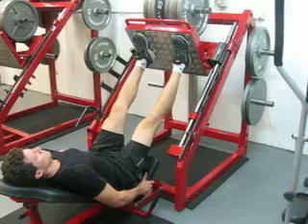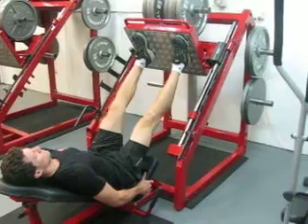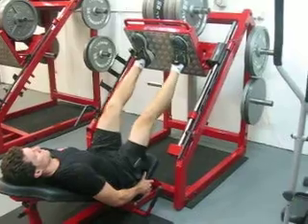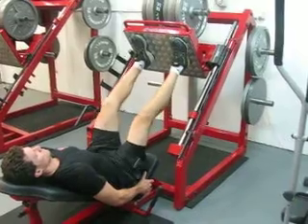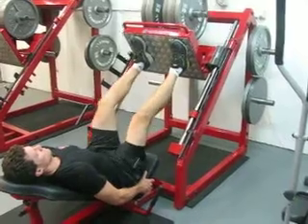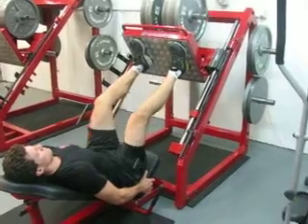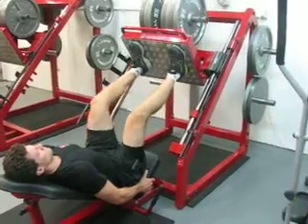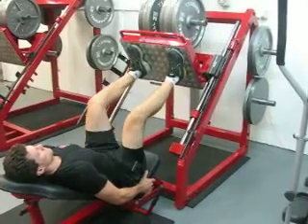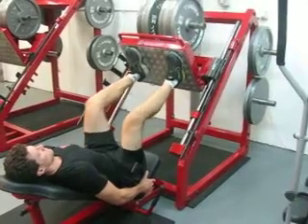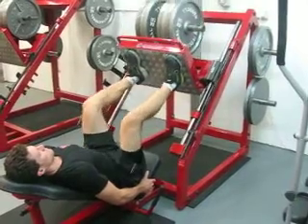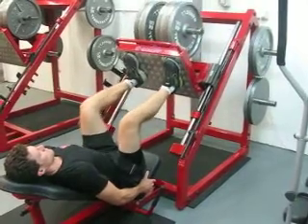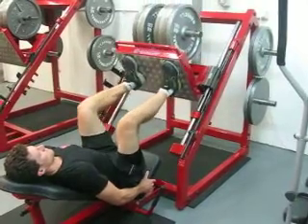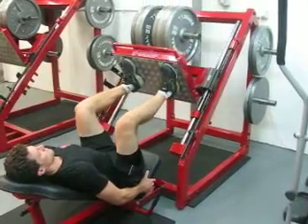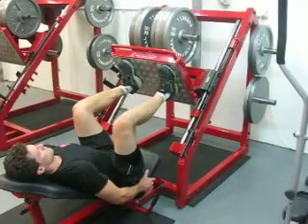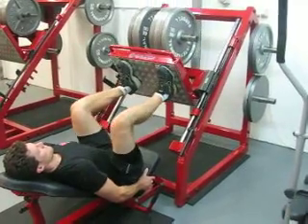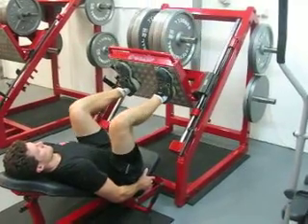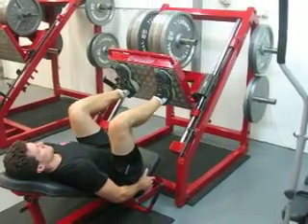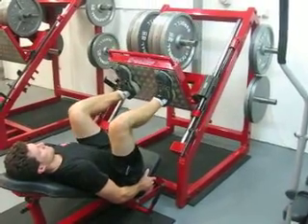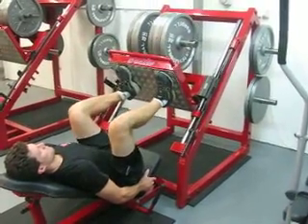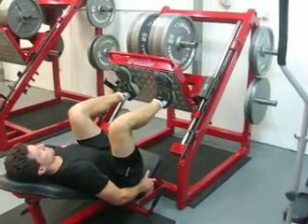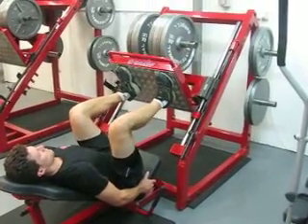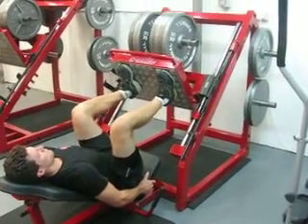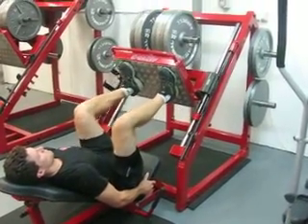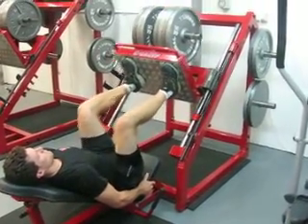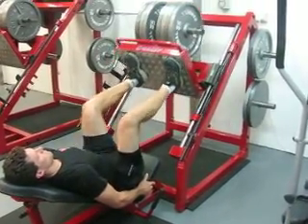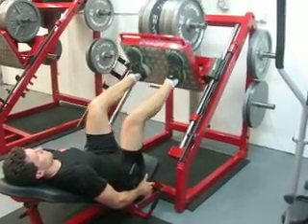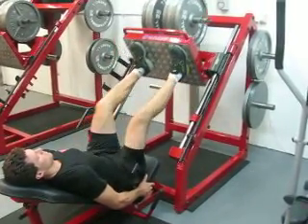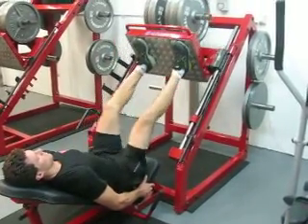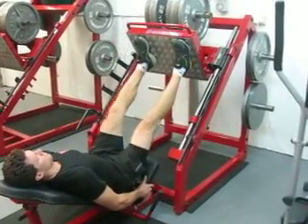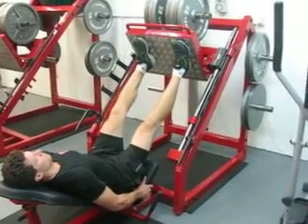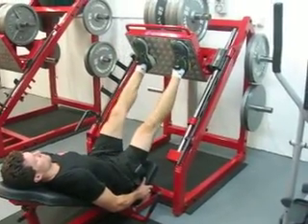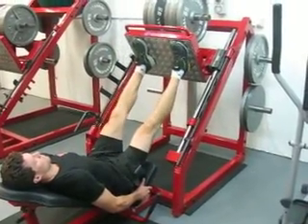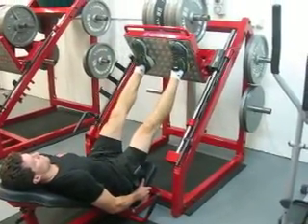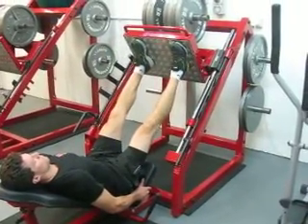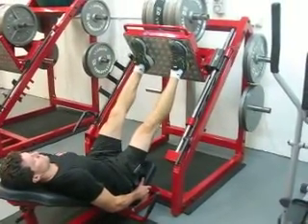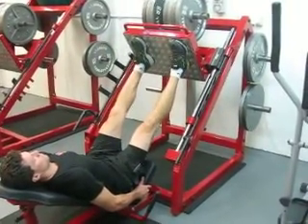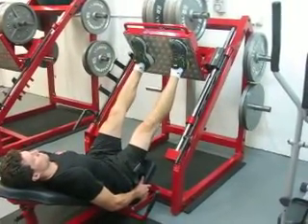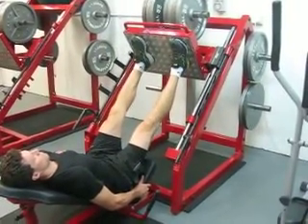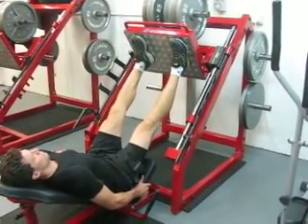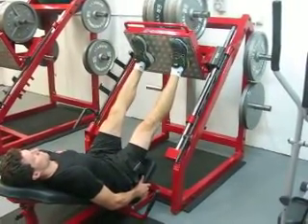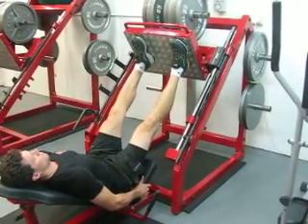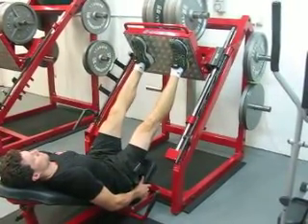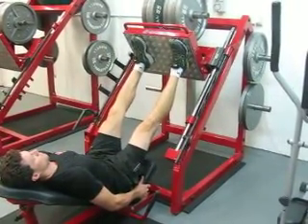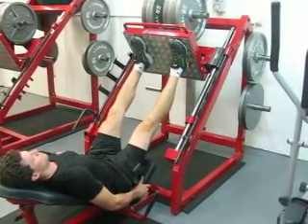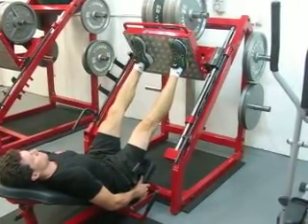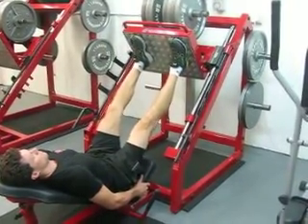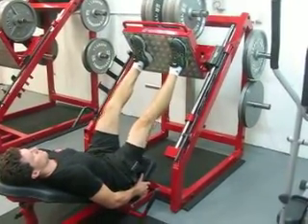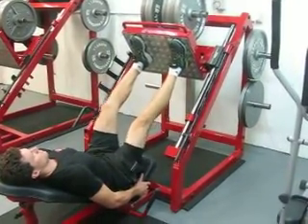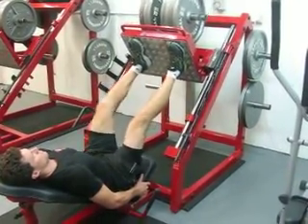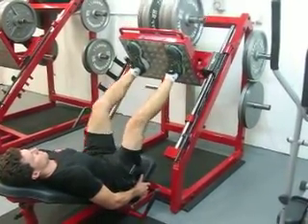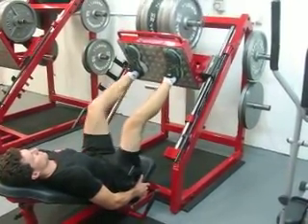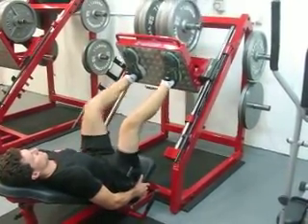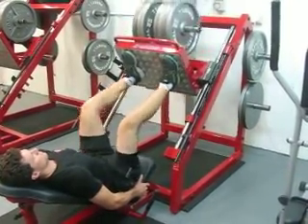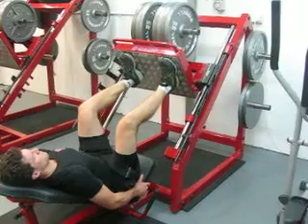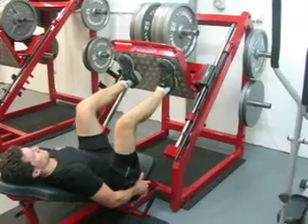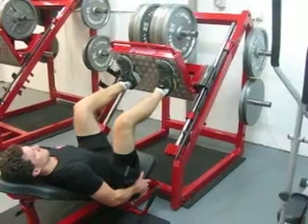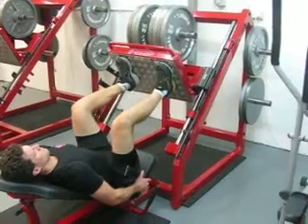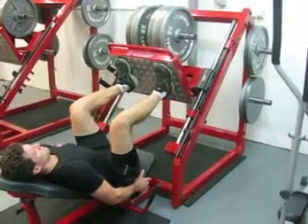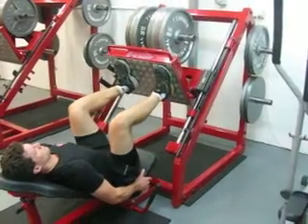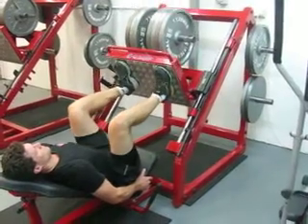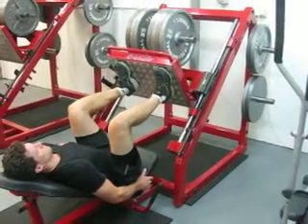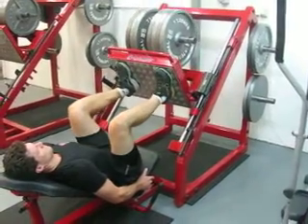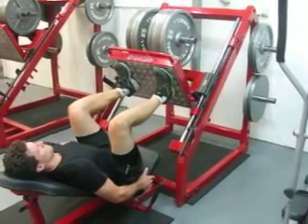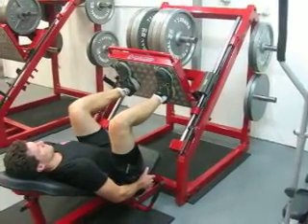Coming down, knees are not moving in or out, staying stable. Keeps a slight soft bend at the top.